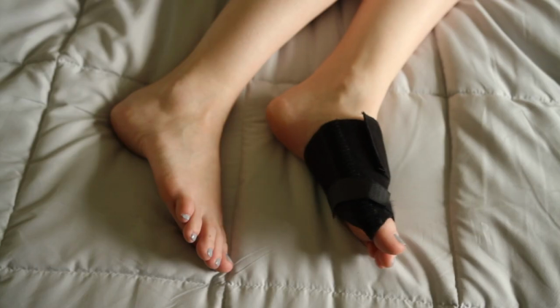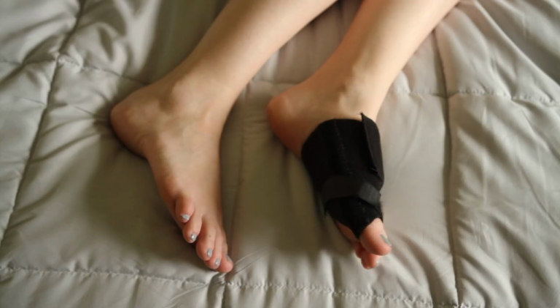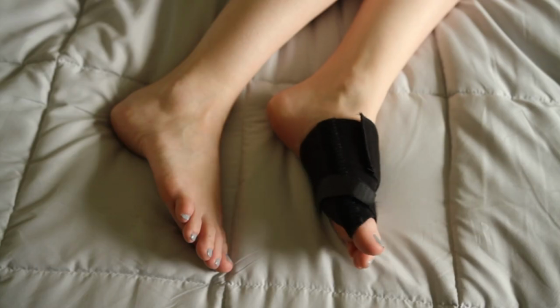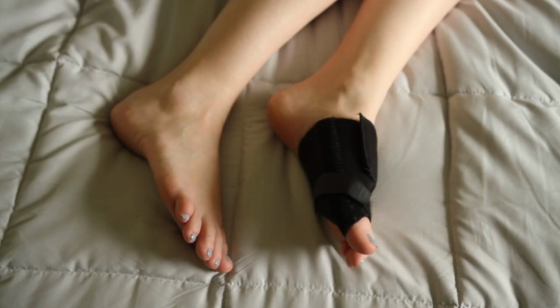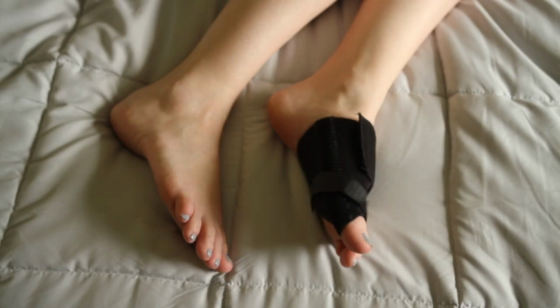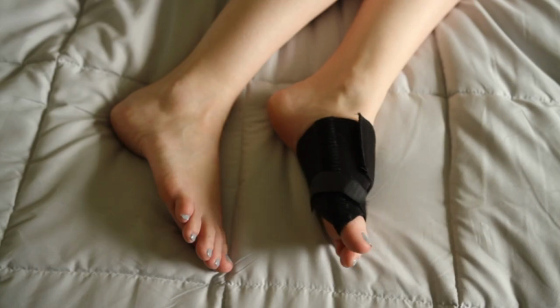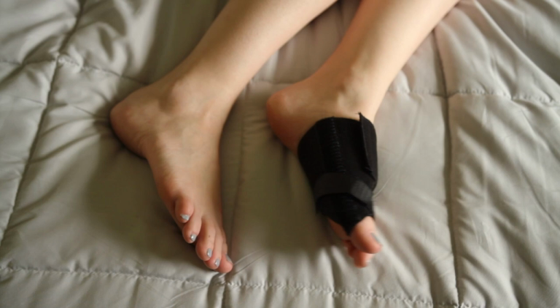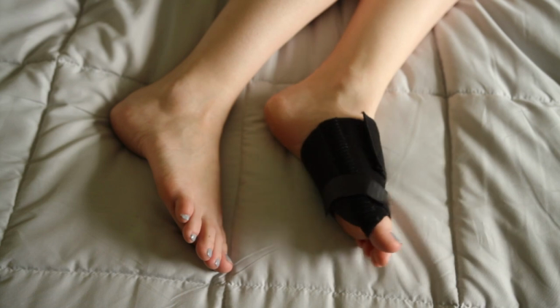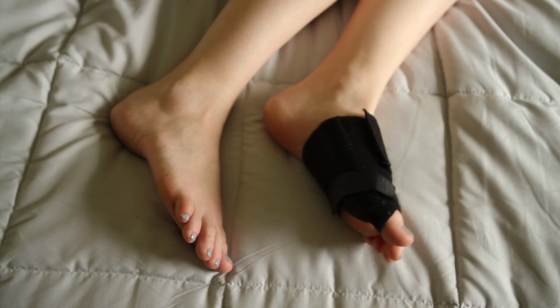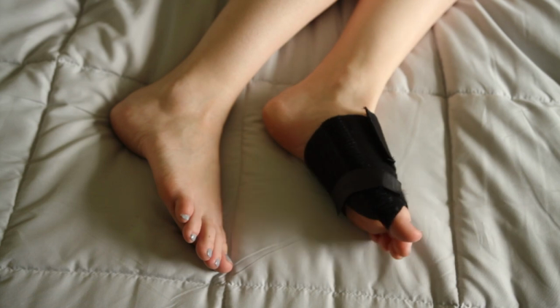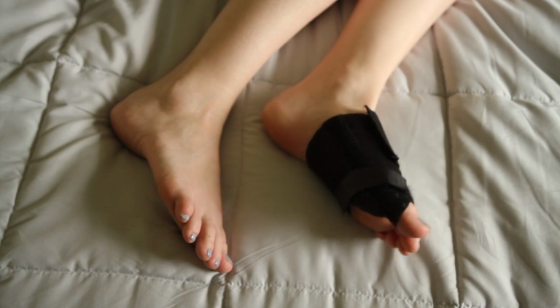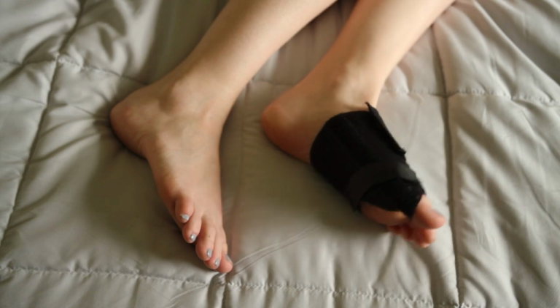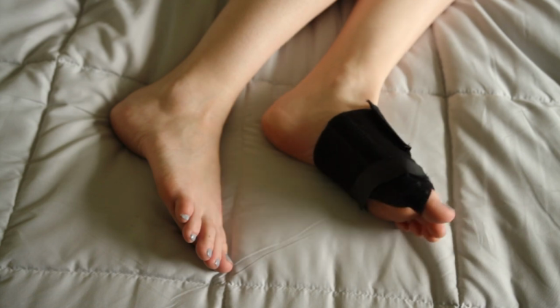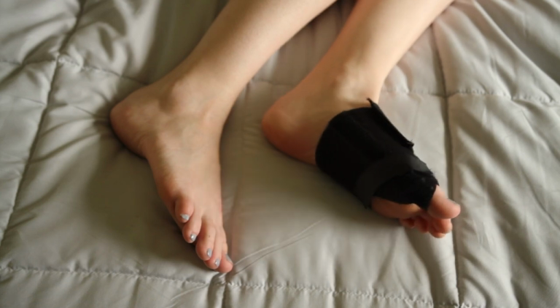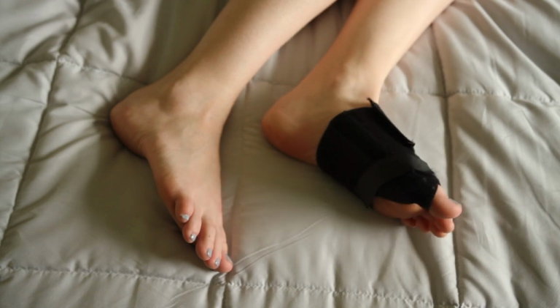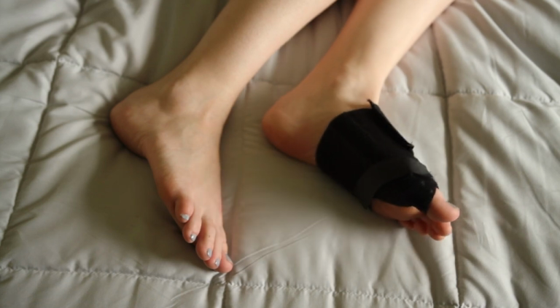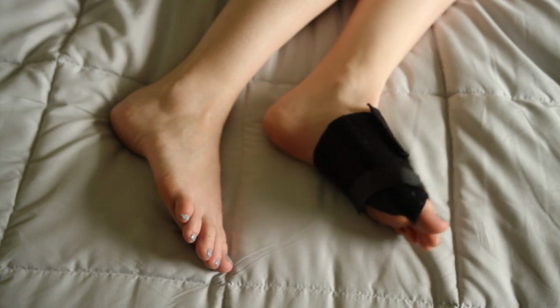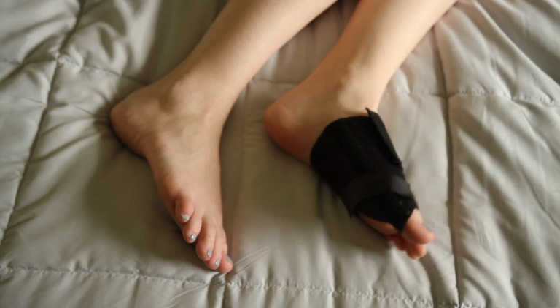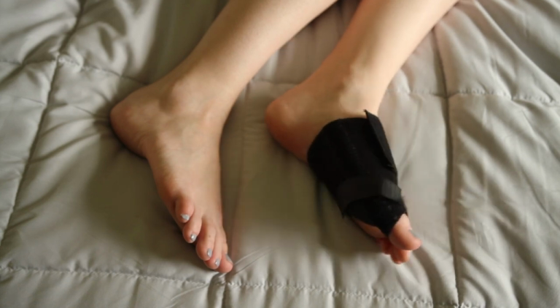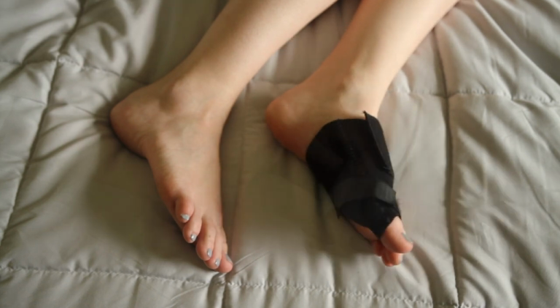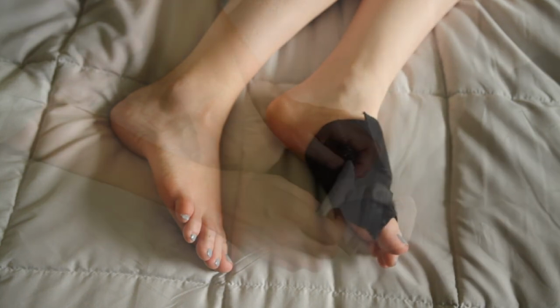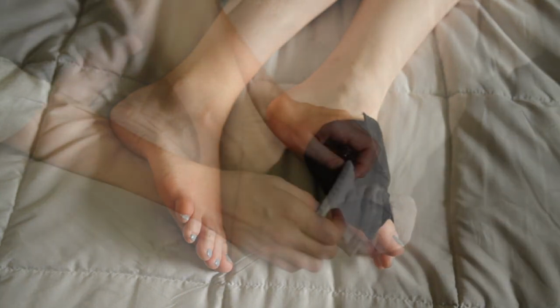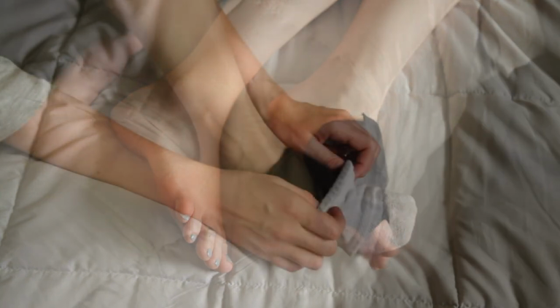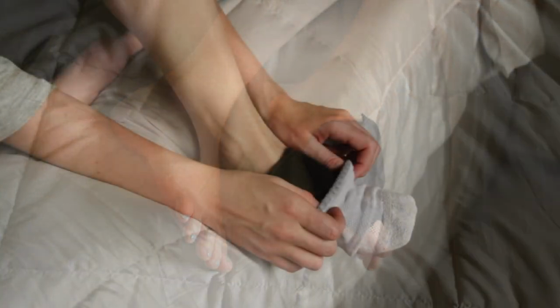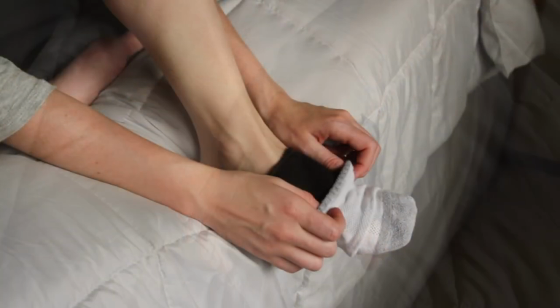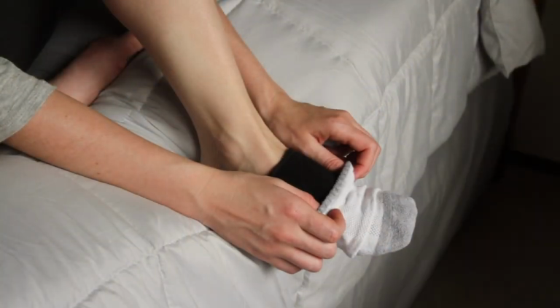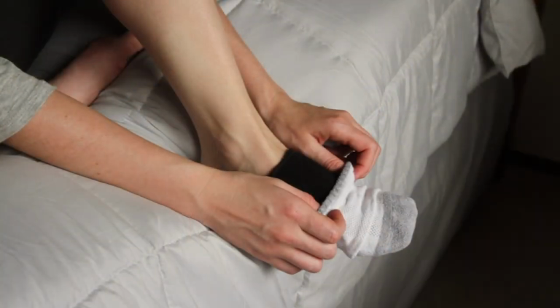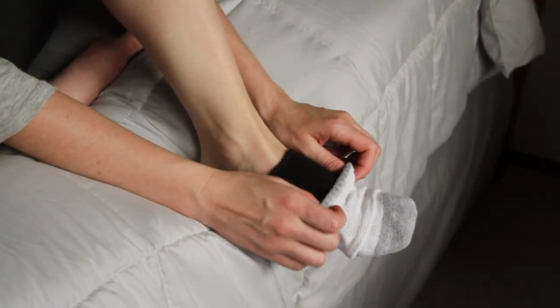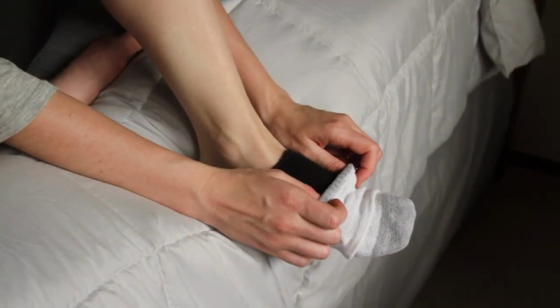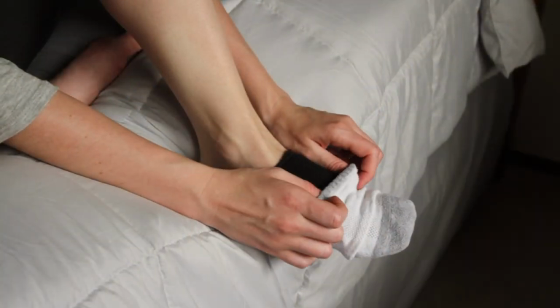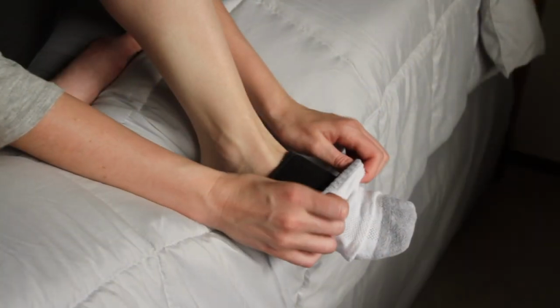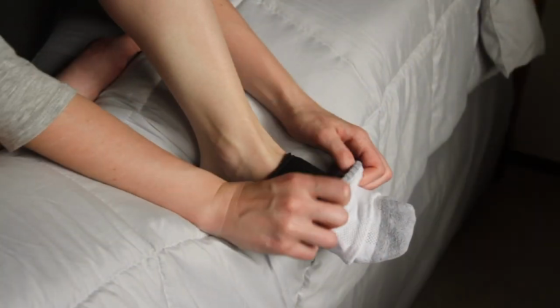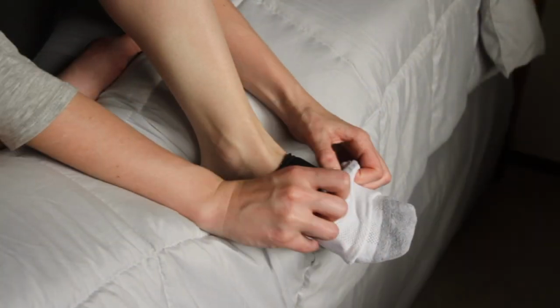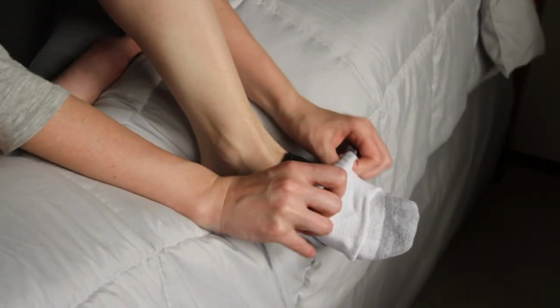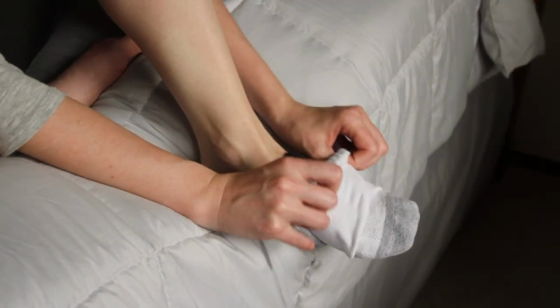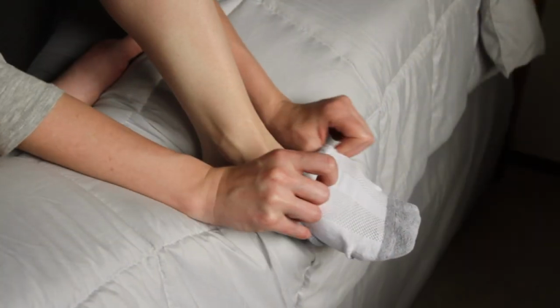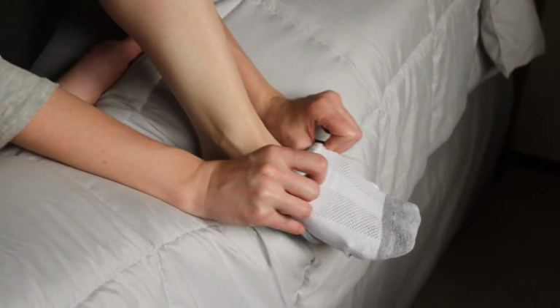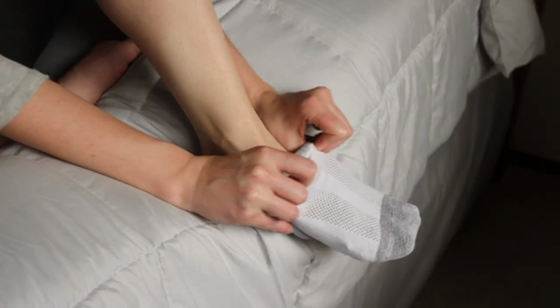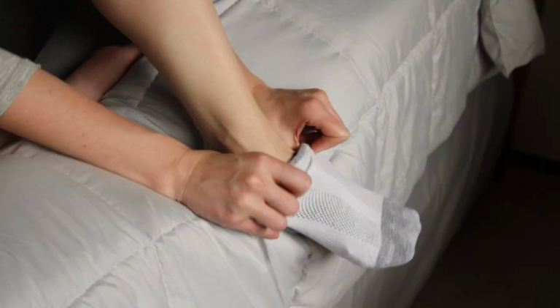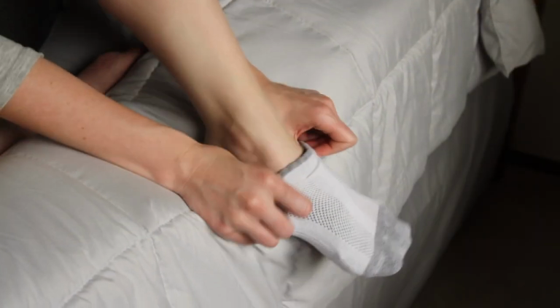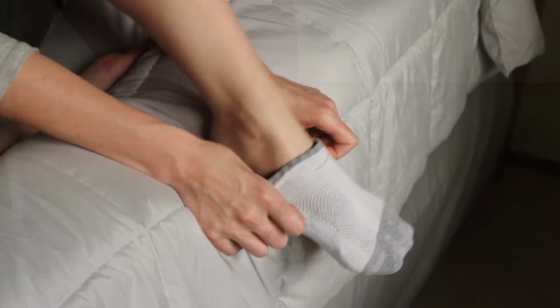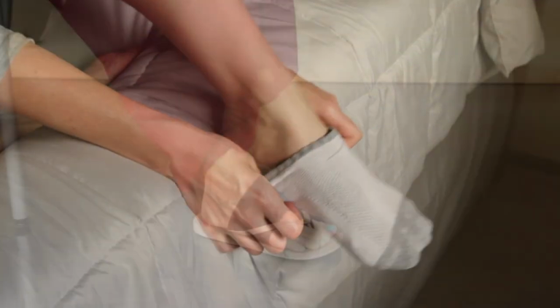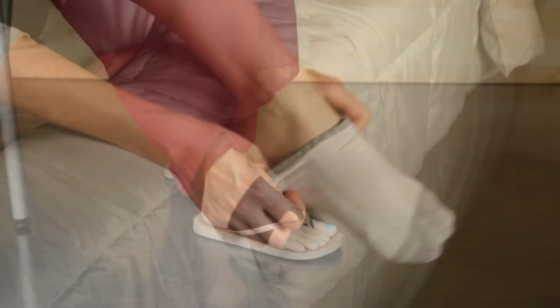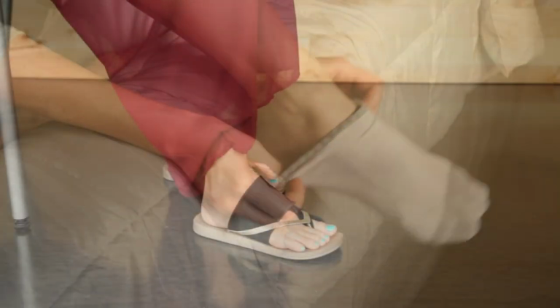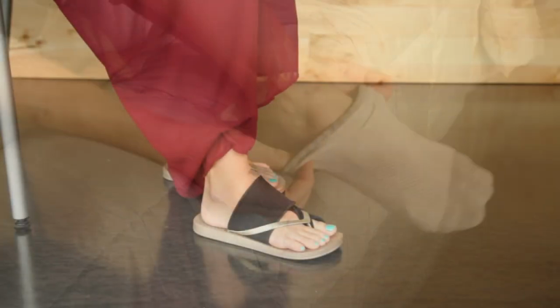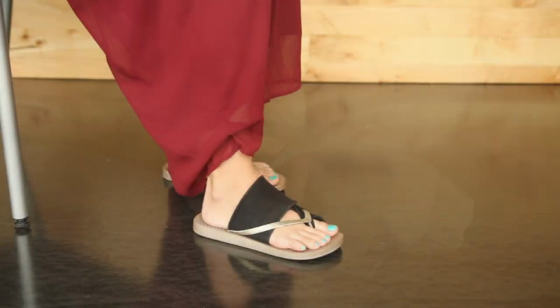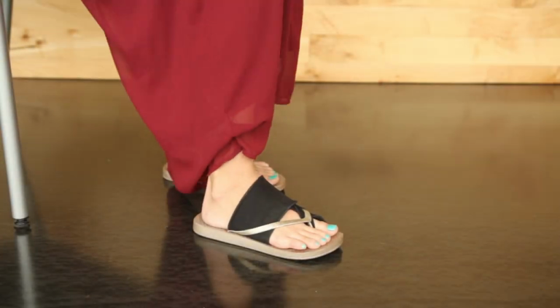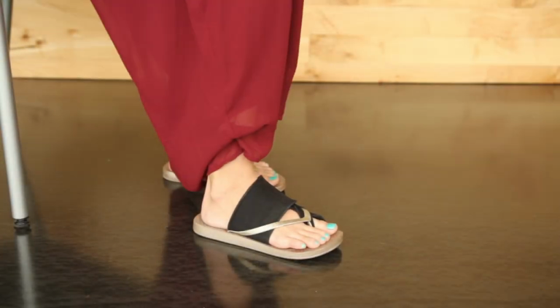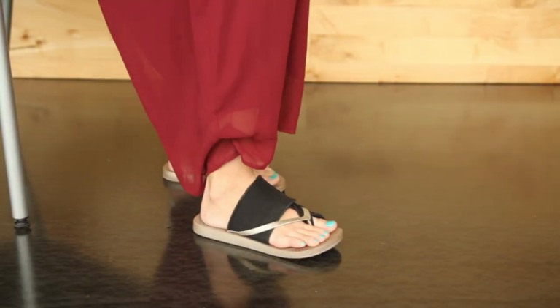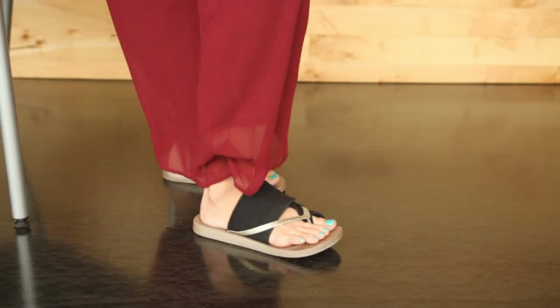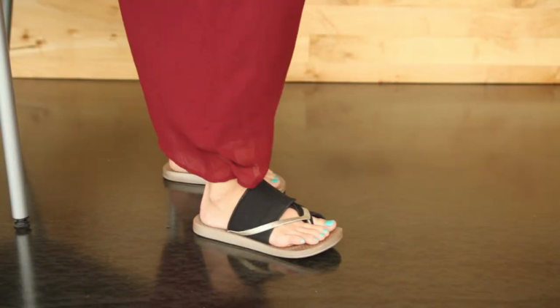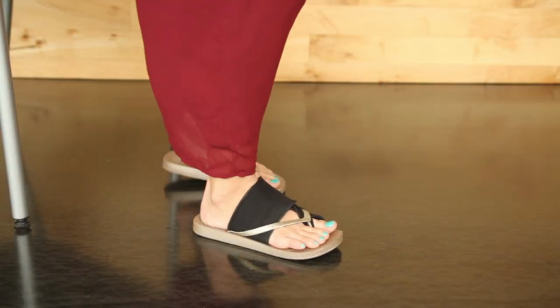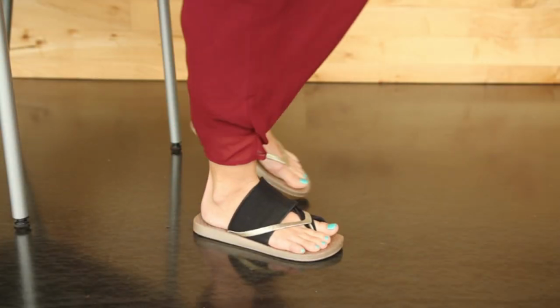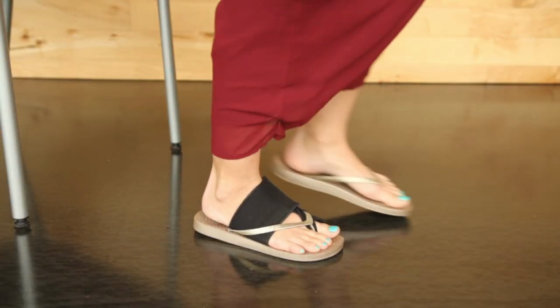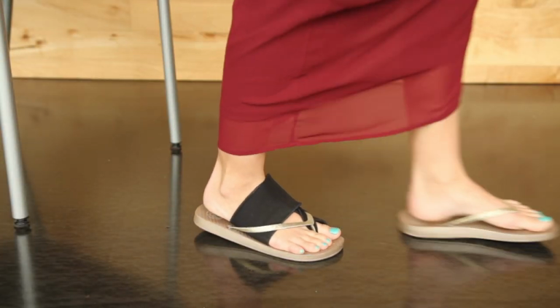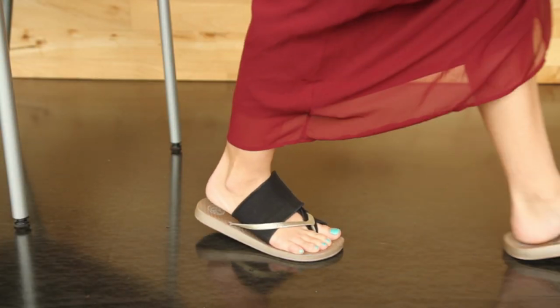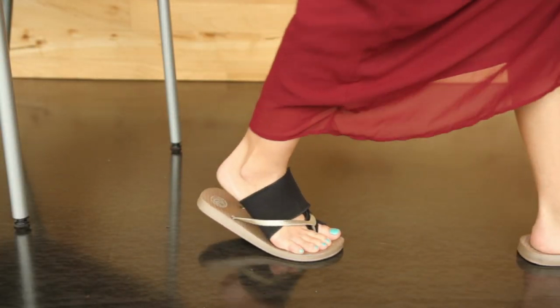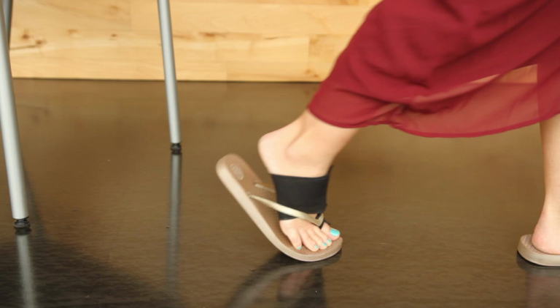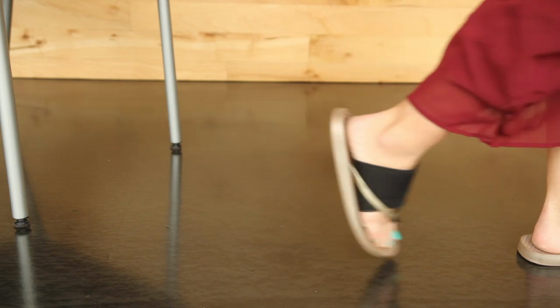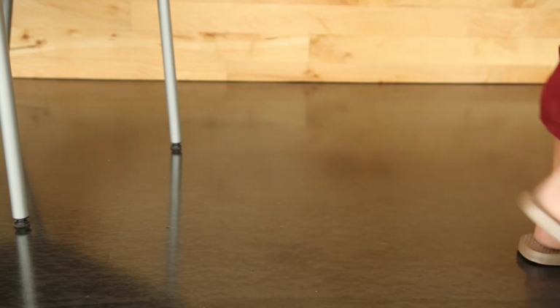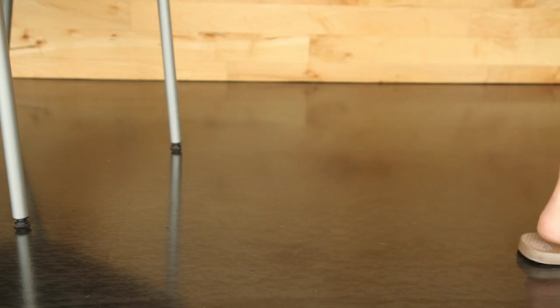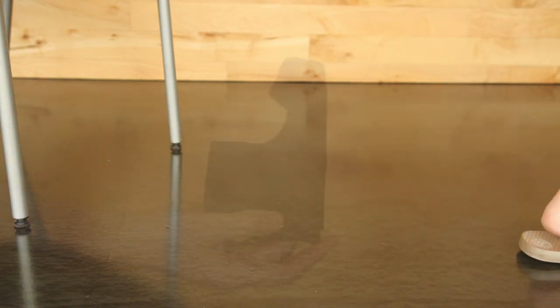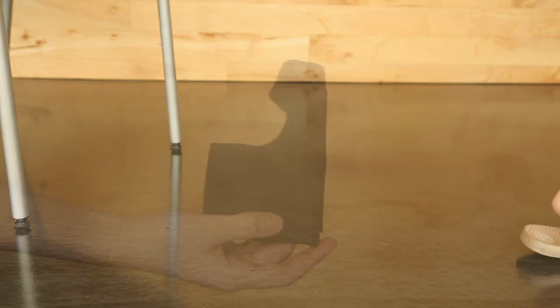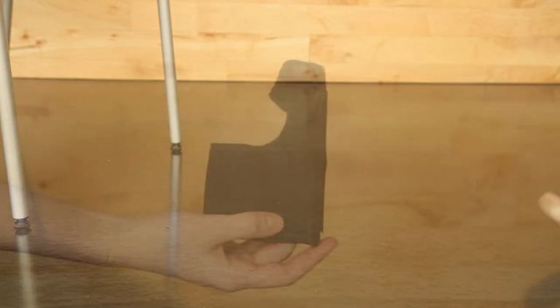Specifically designed to wear at night, but can also be worn in a sock or a loose shoe throughout the day if necessary.